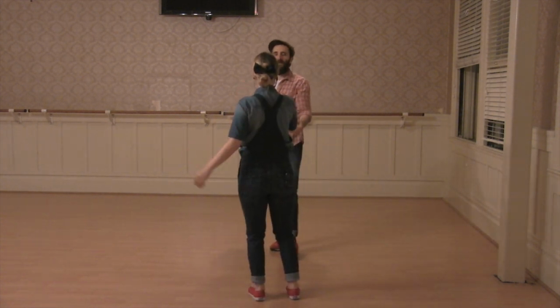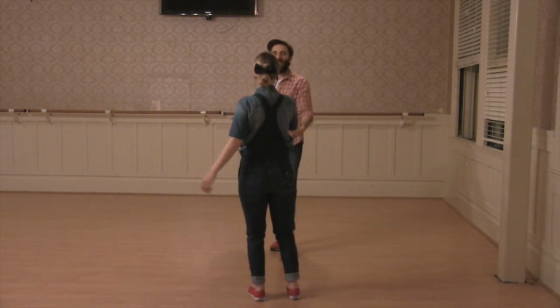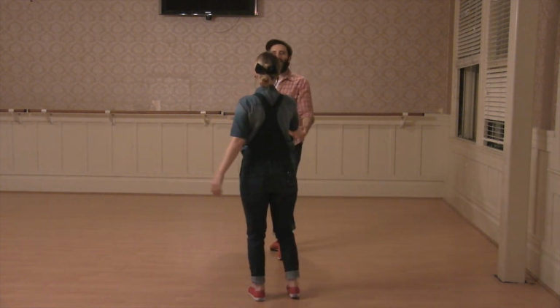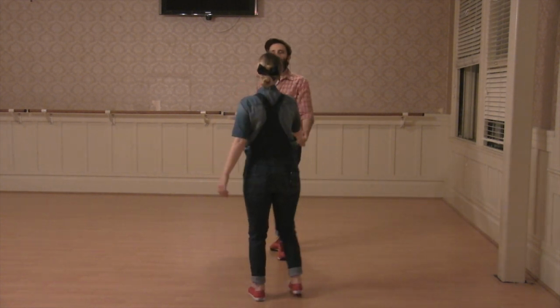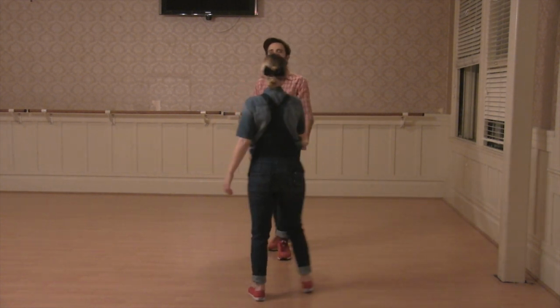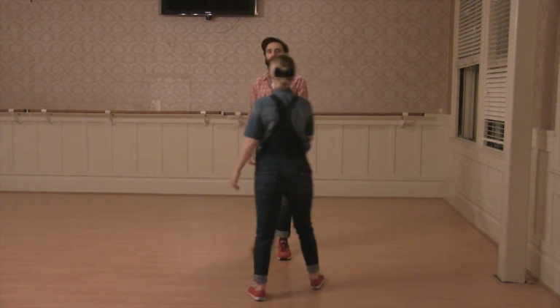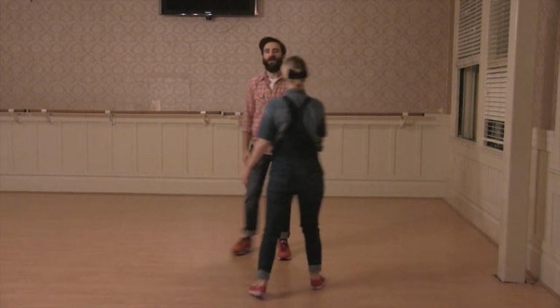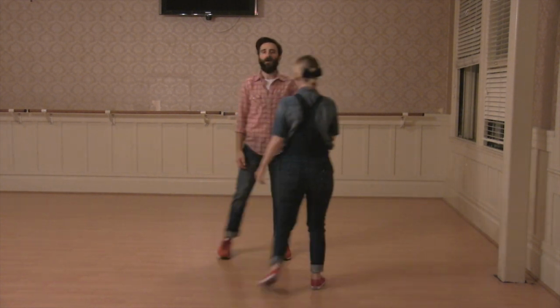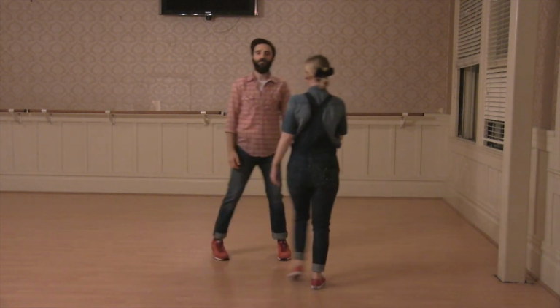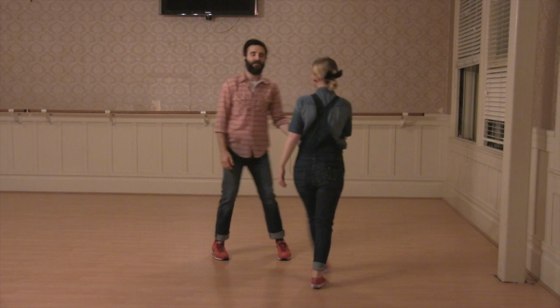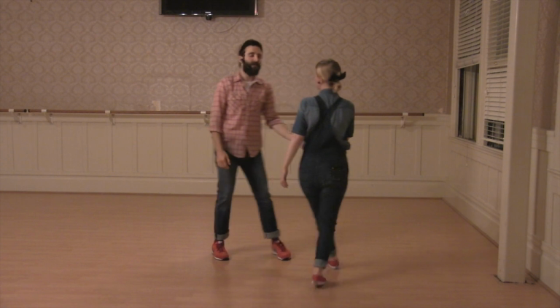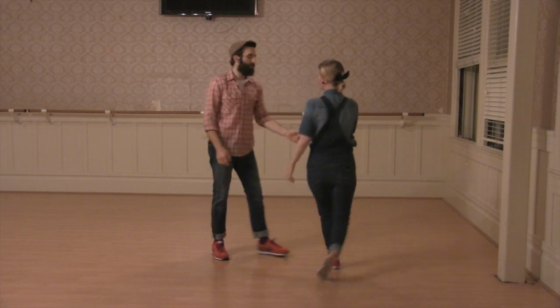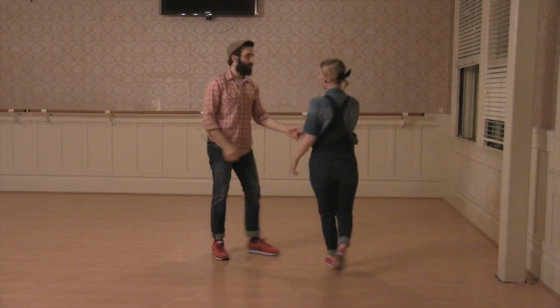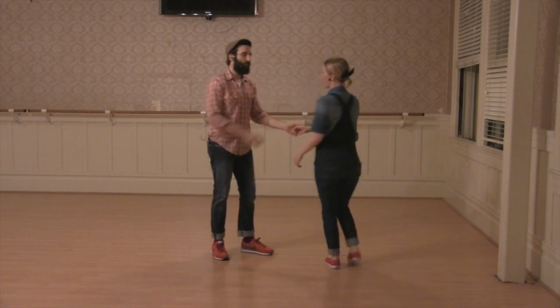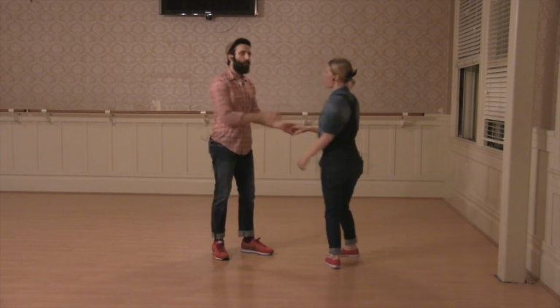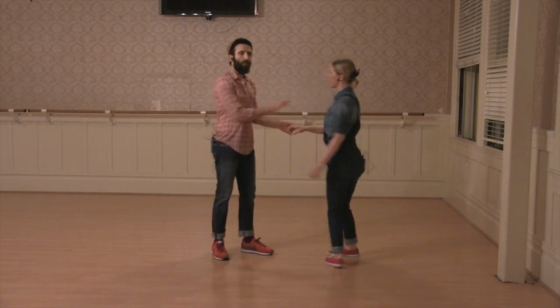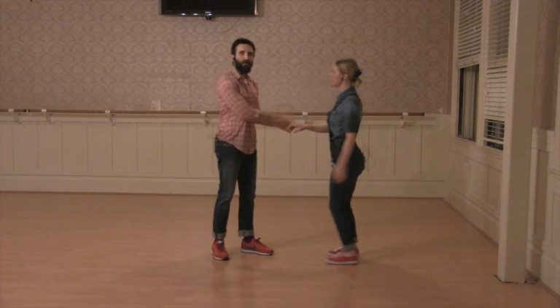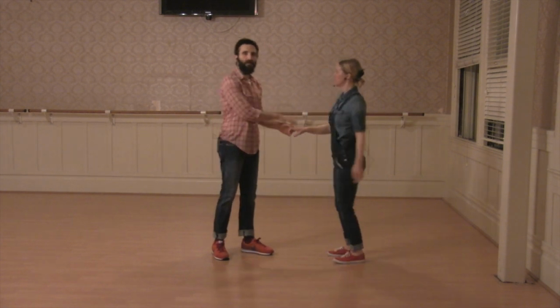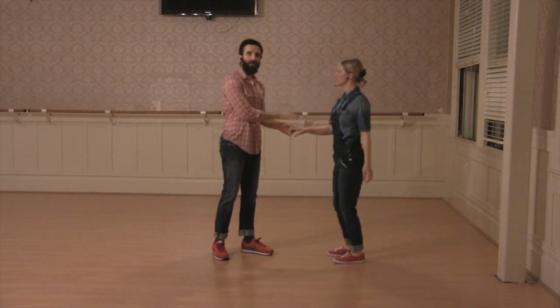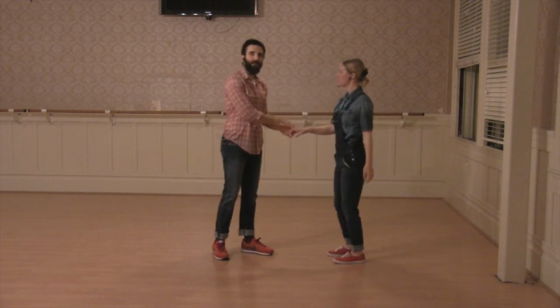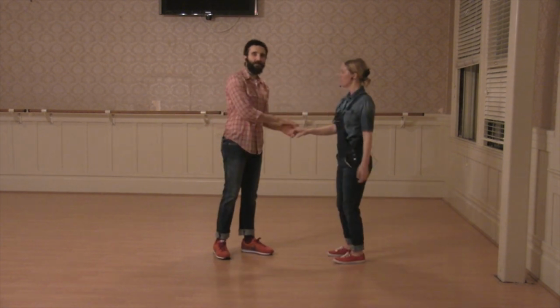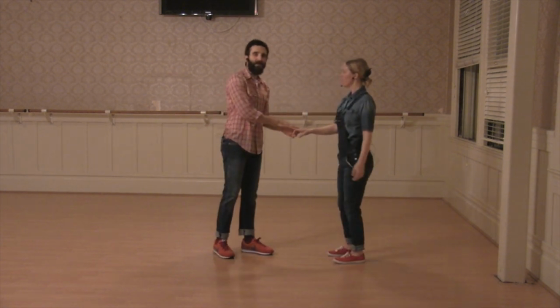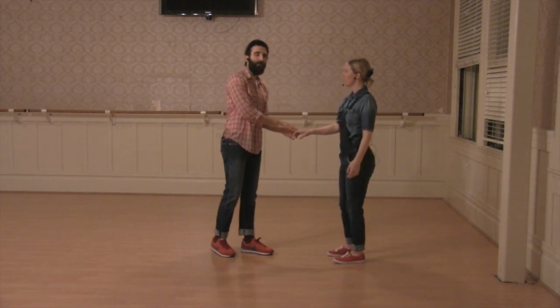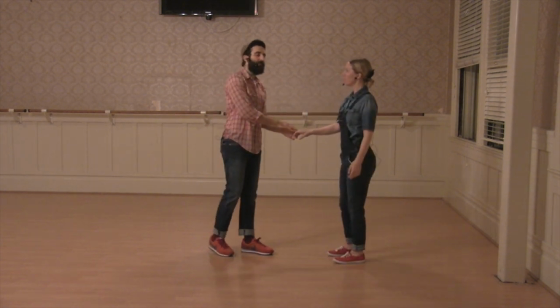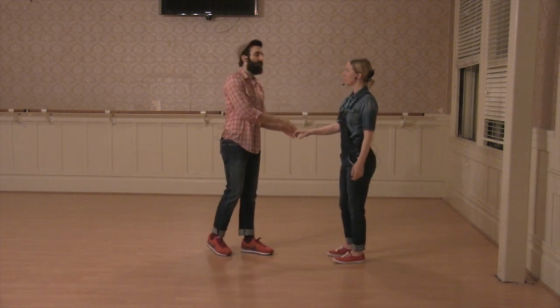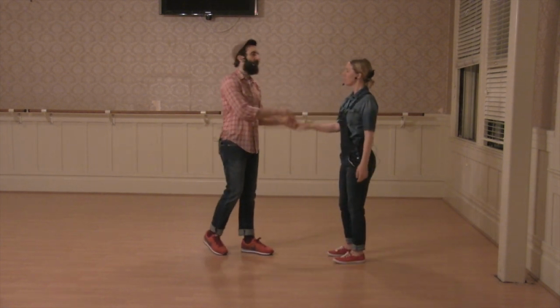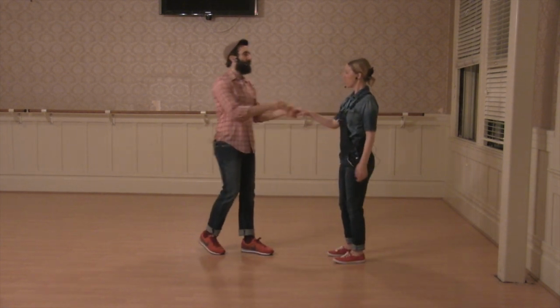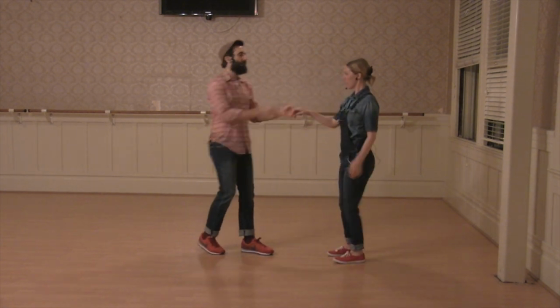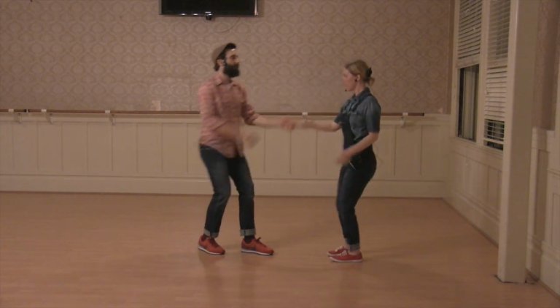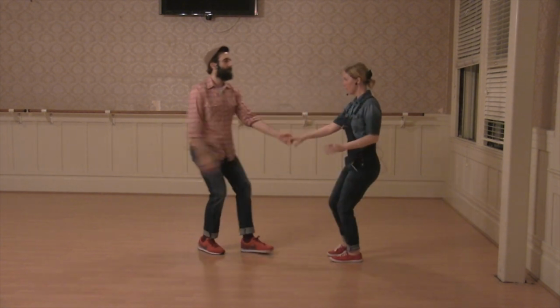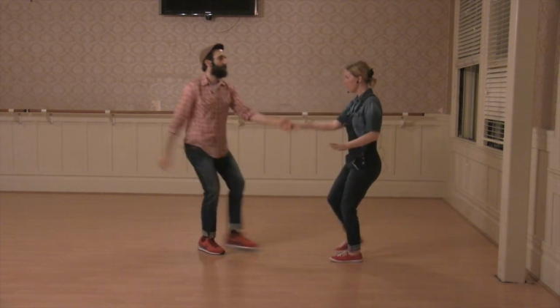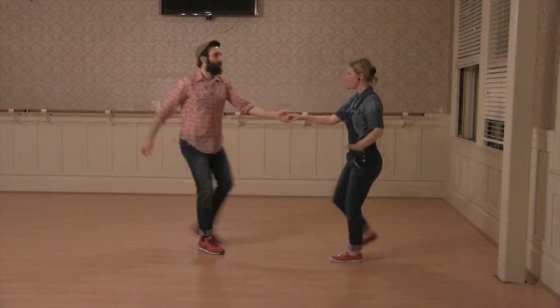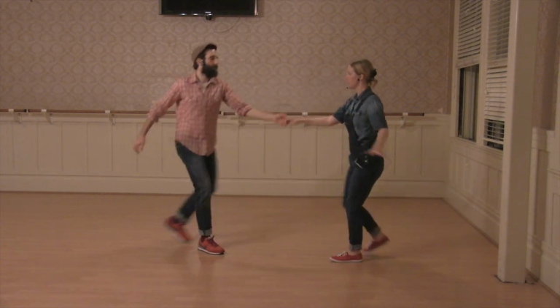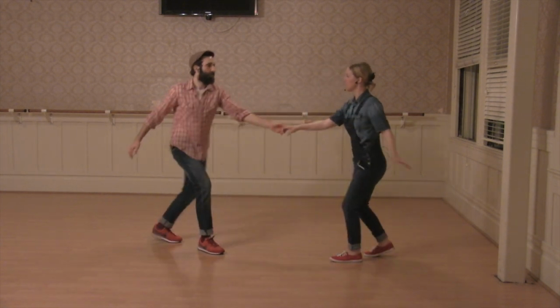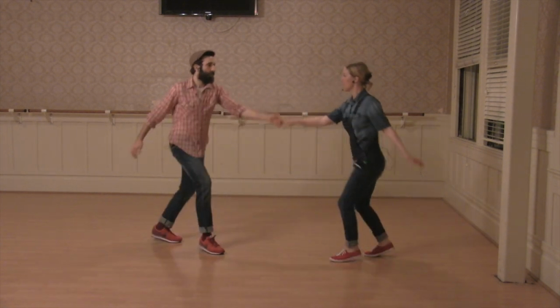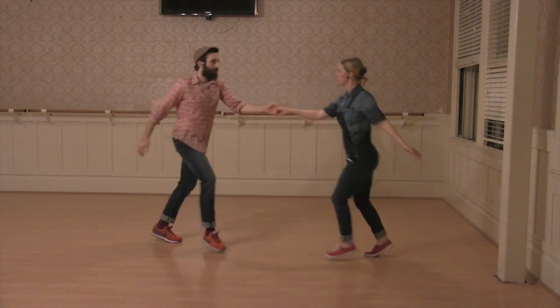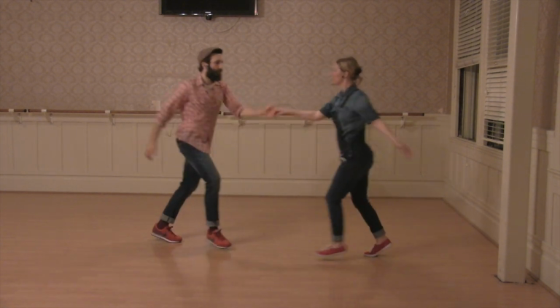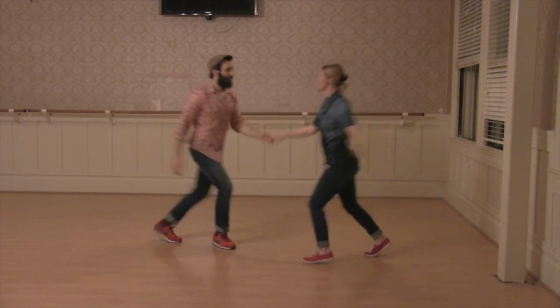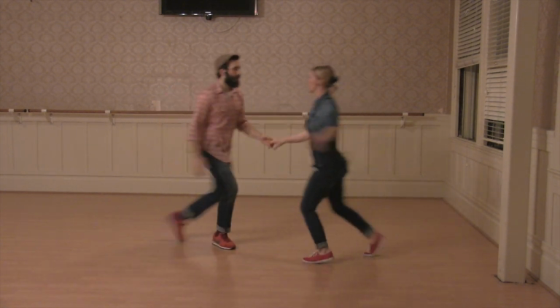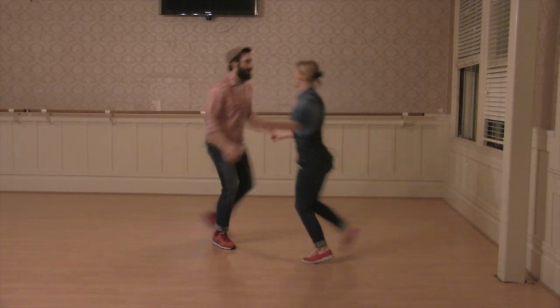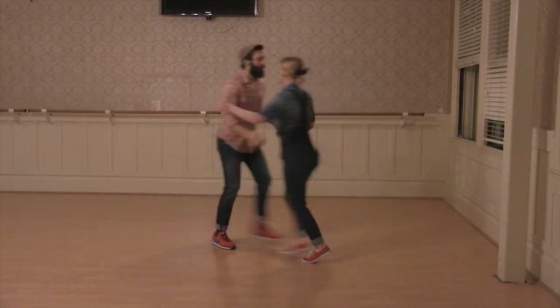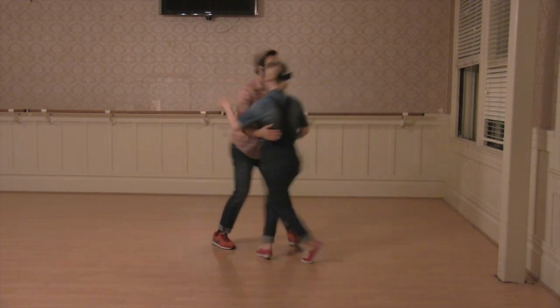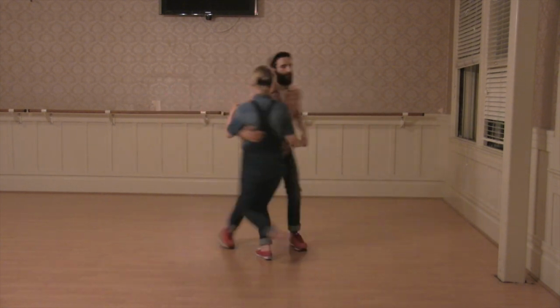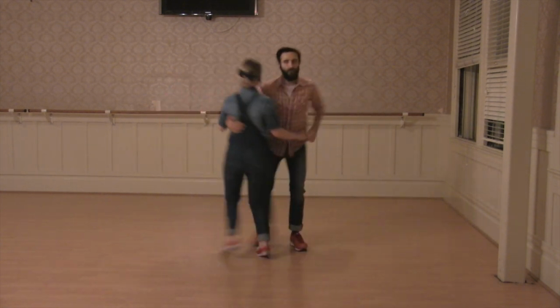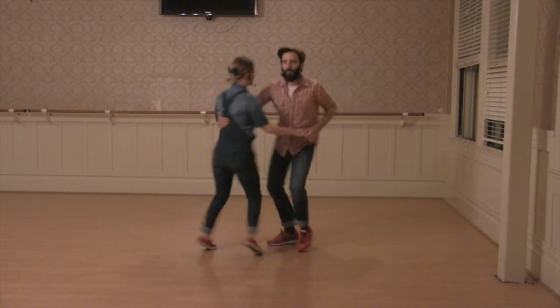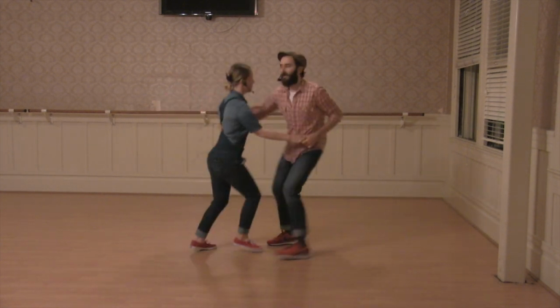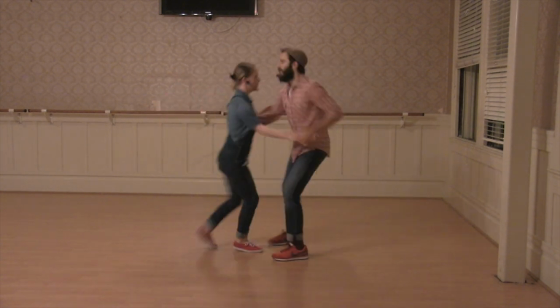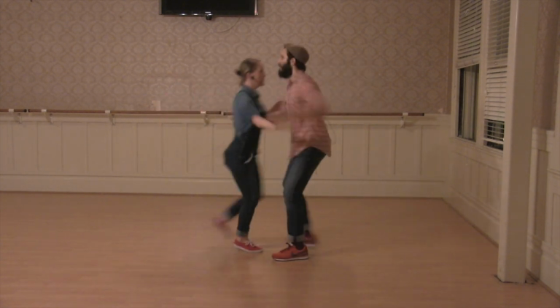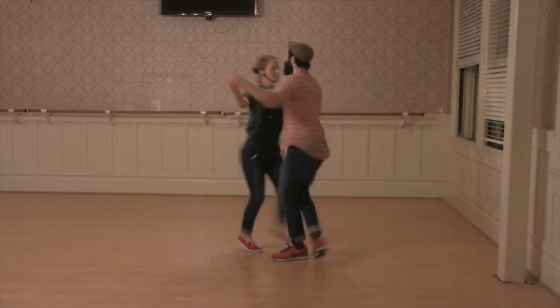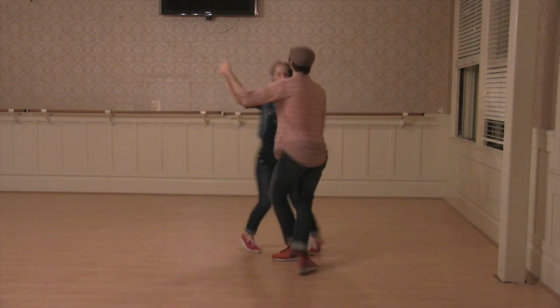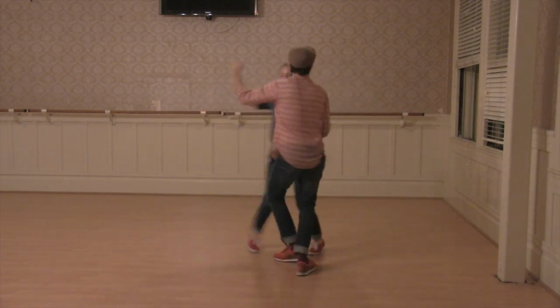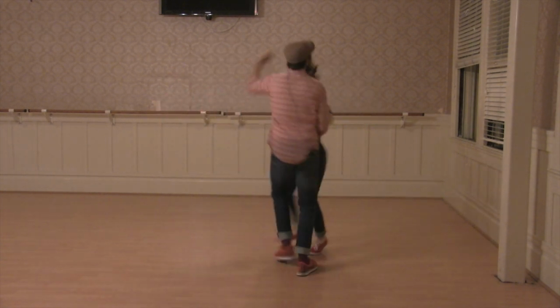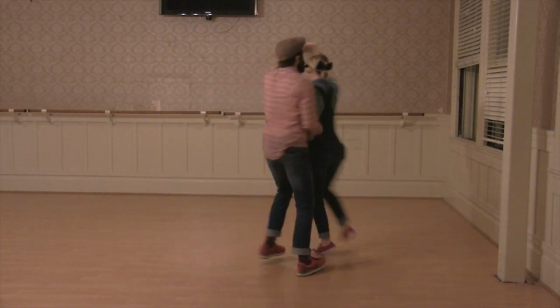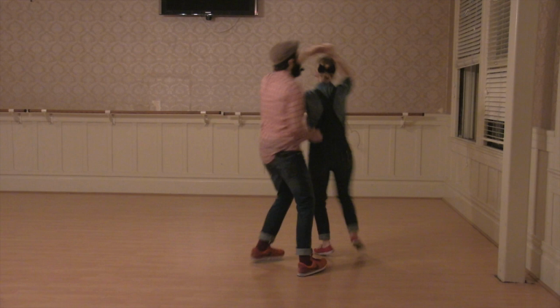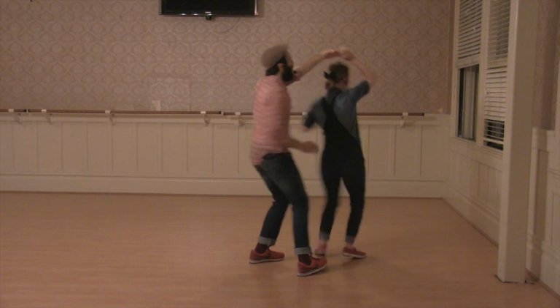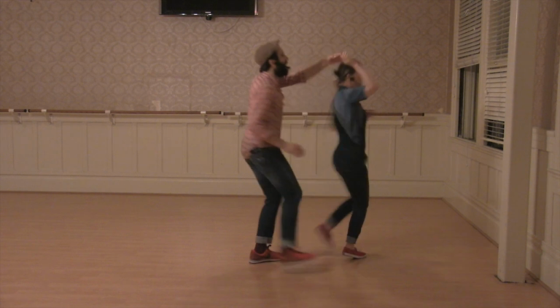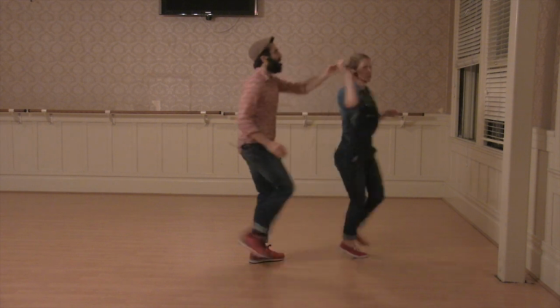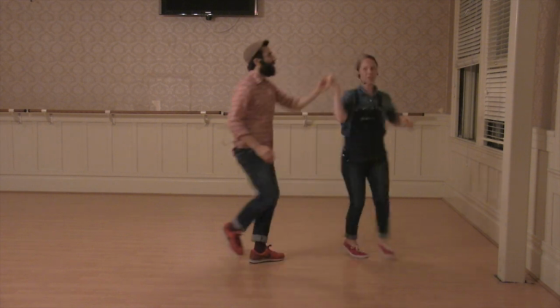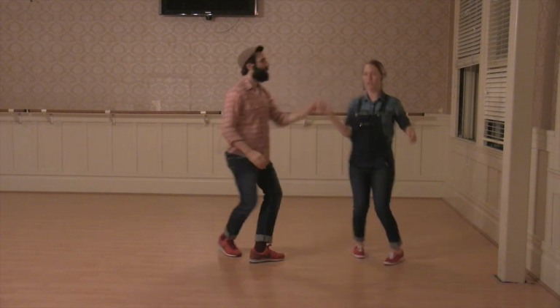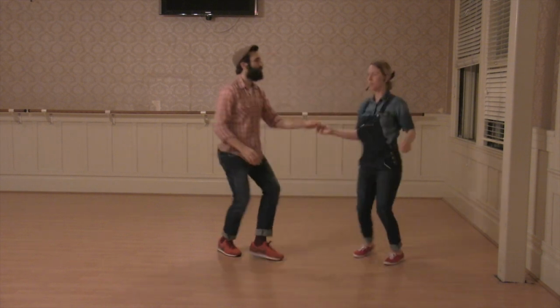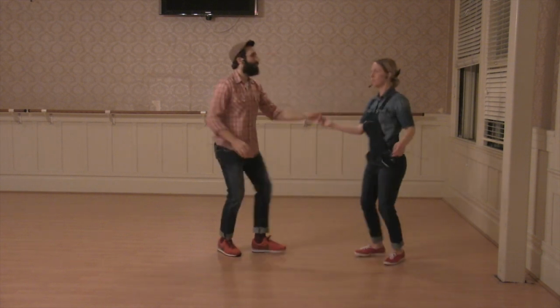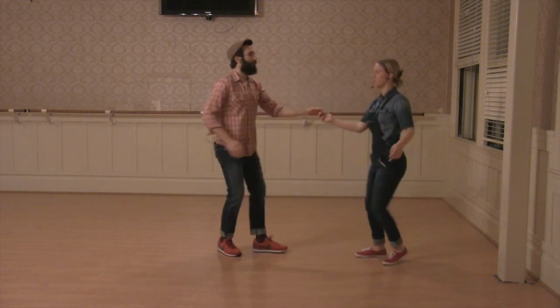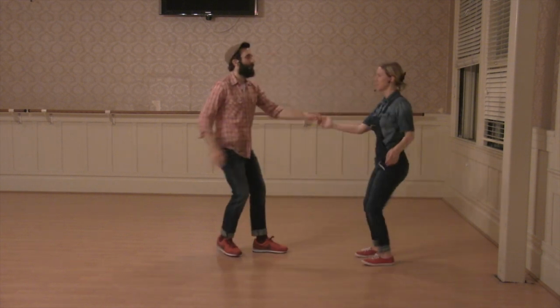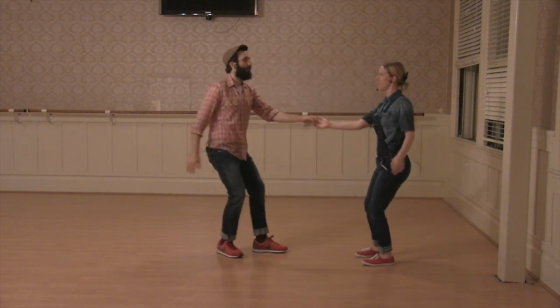And then we did an outside turn where the leaders kept the hand. Step, step, triple. Turn, turn, triple step.